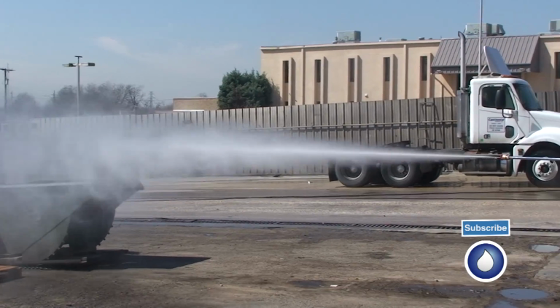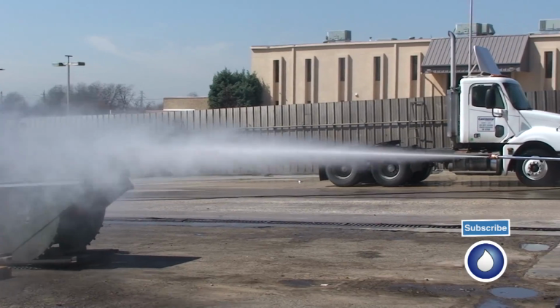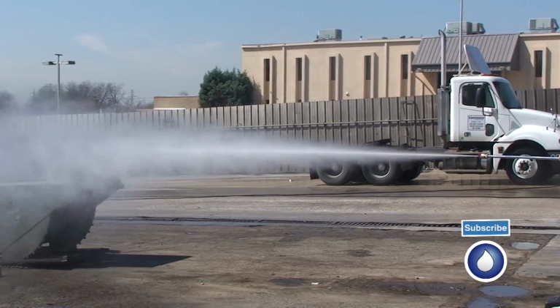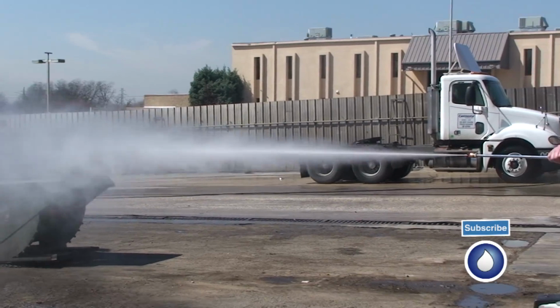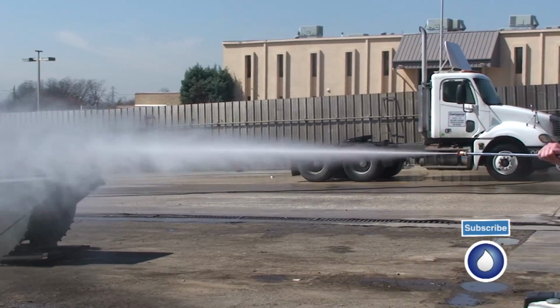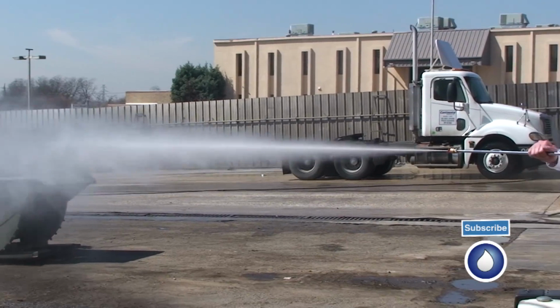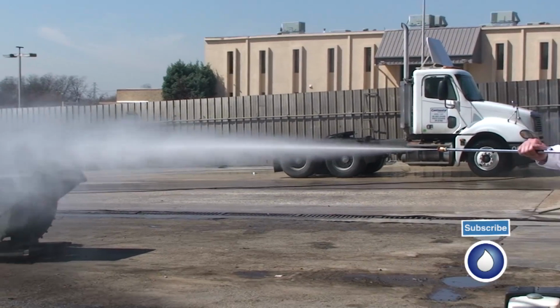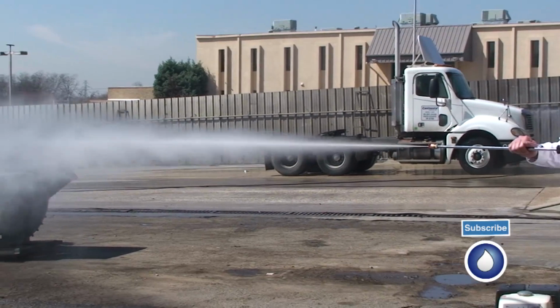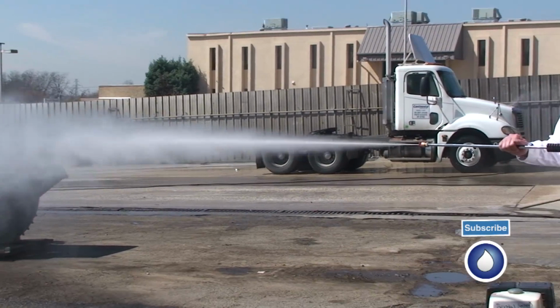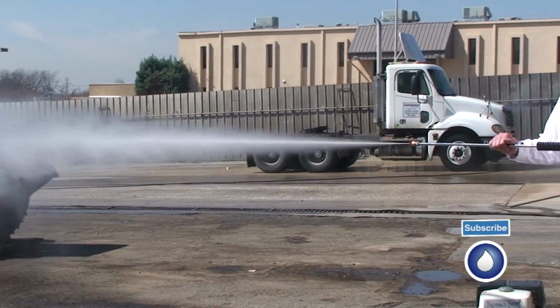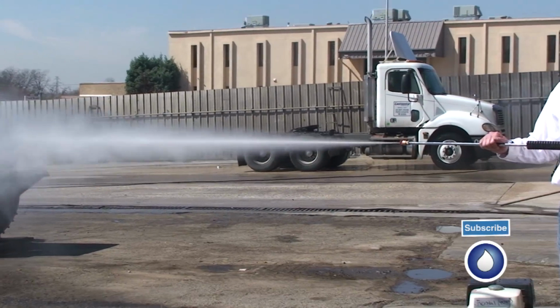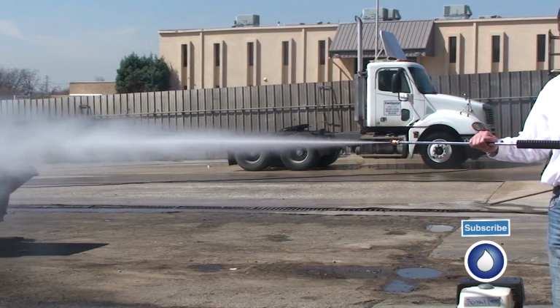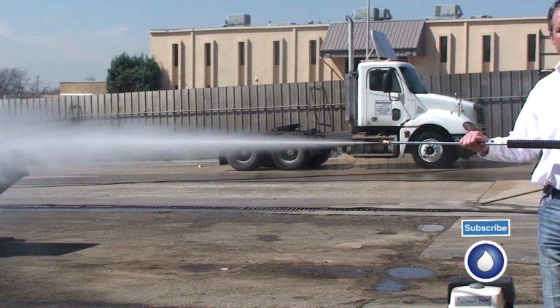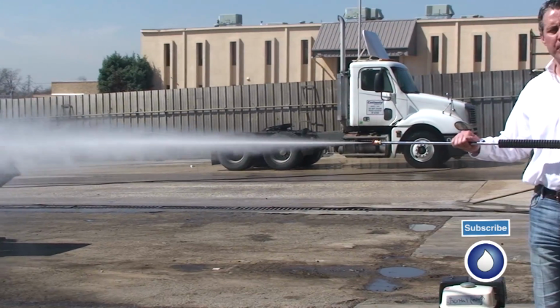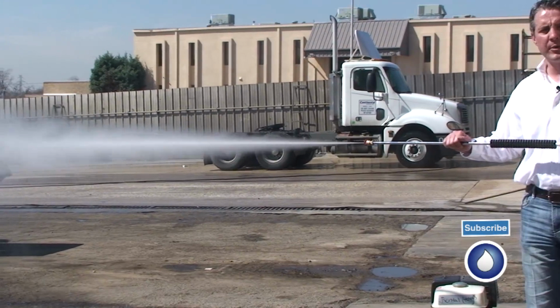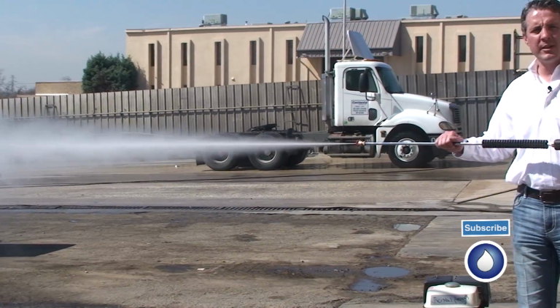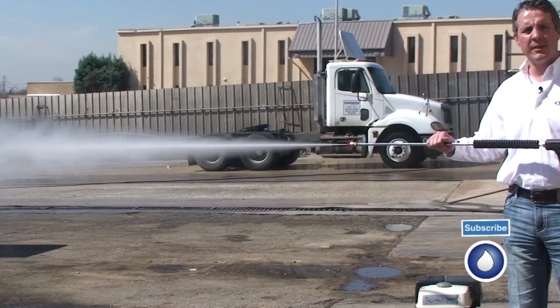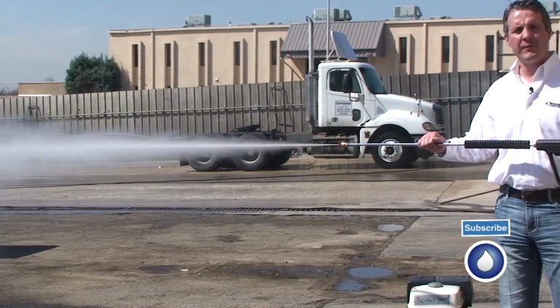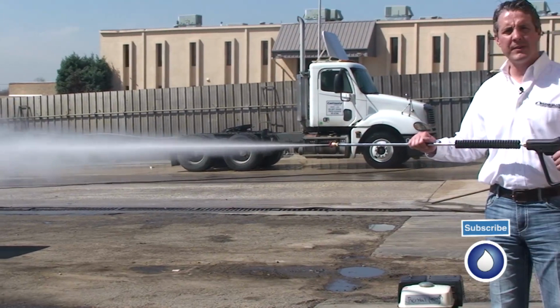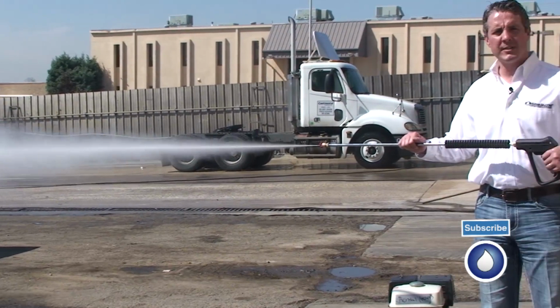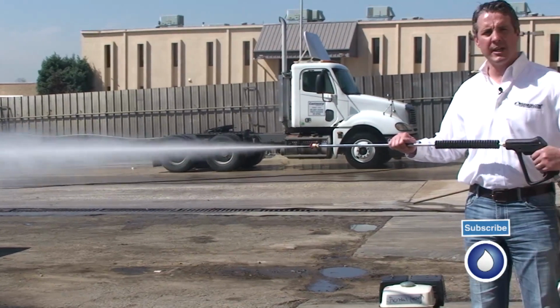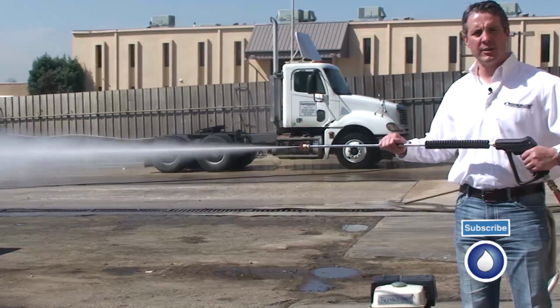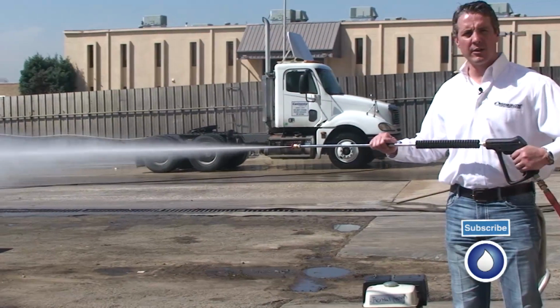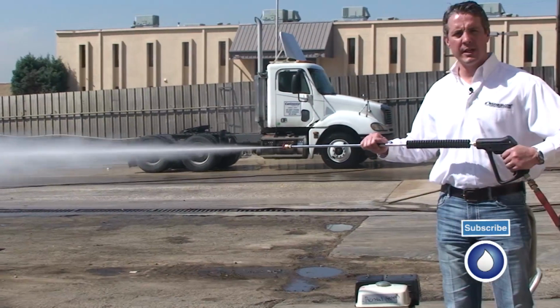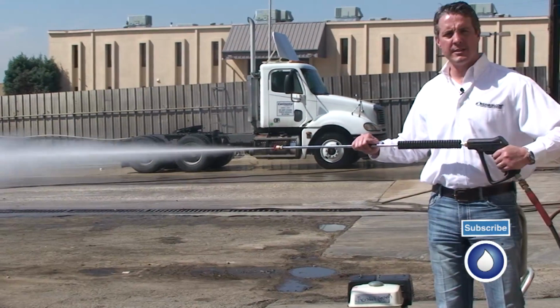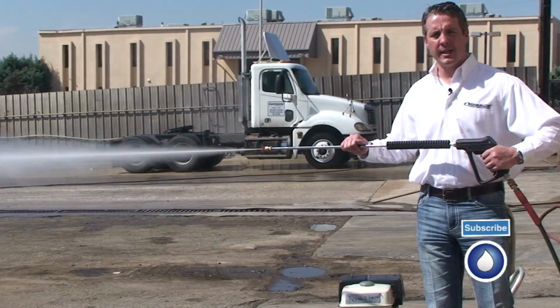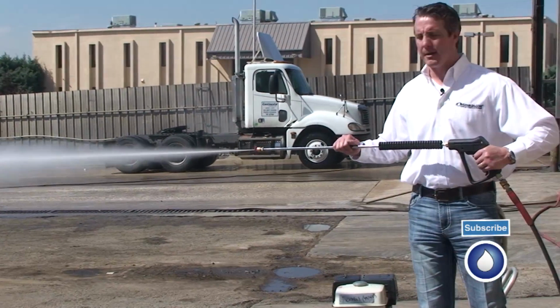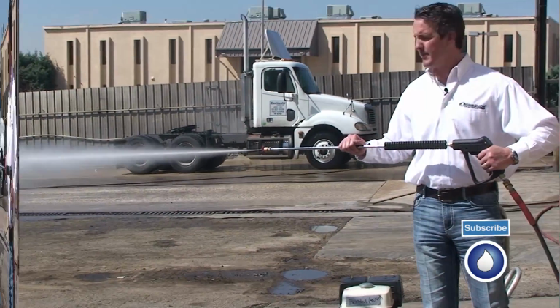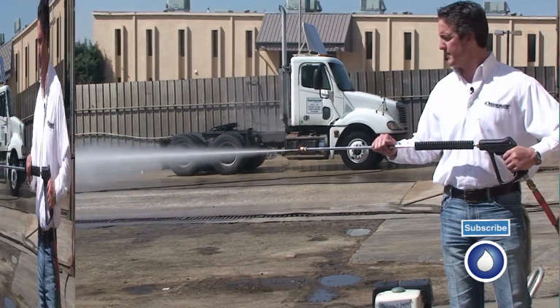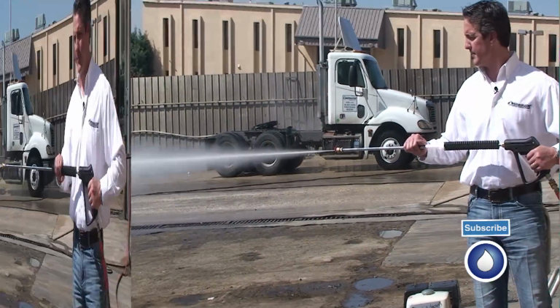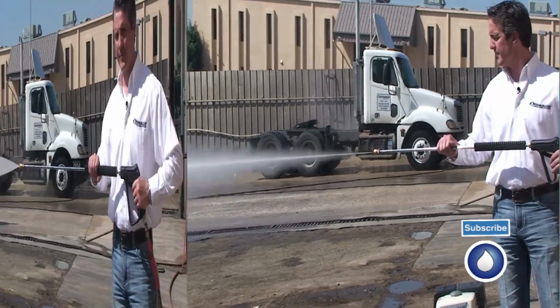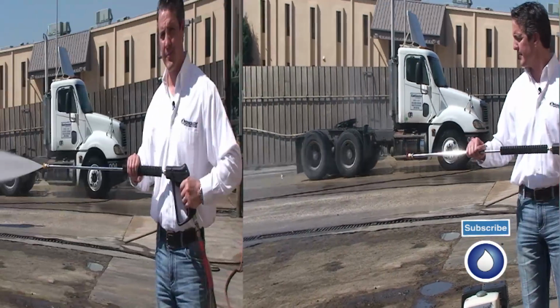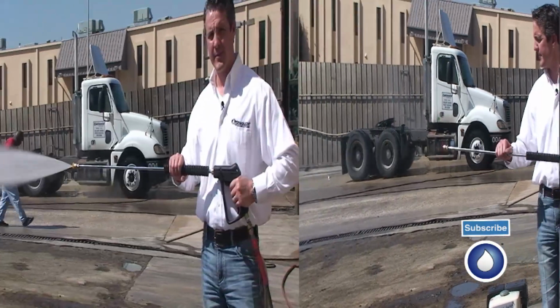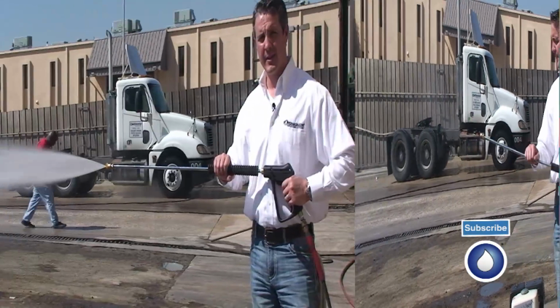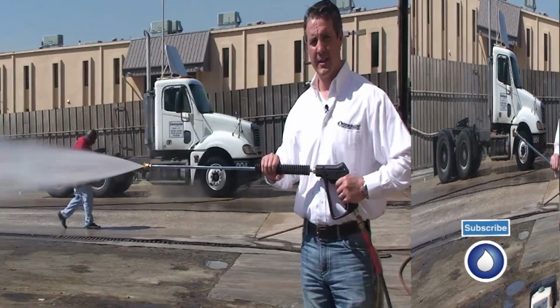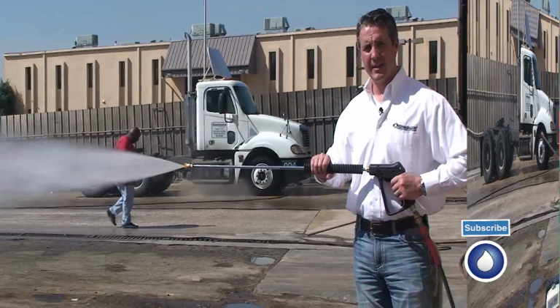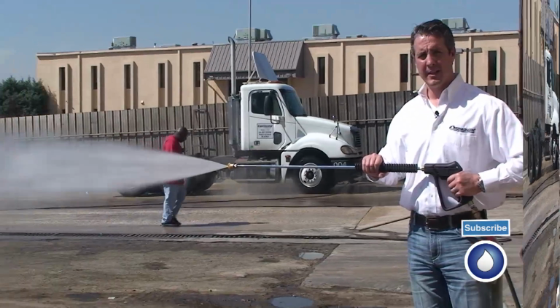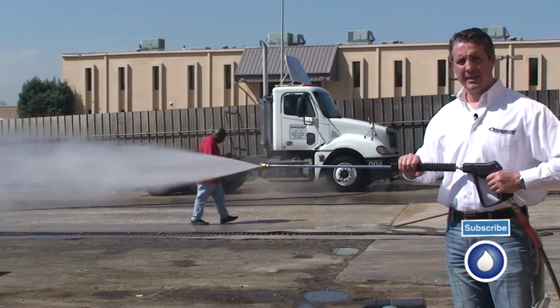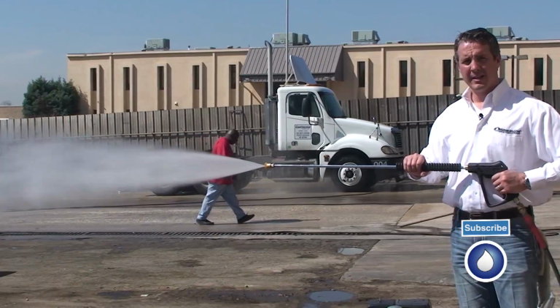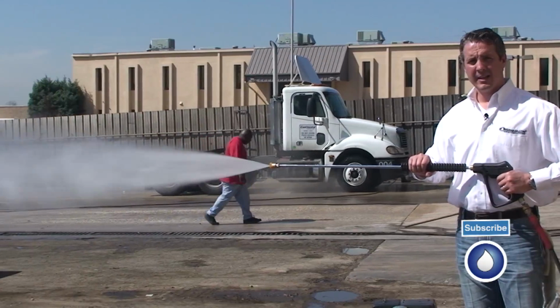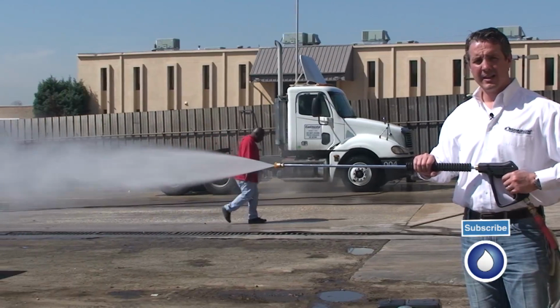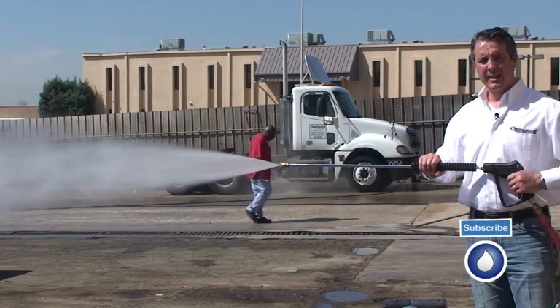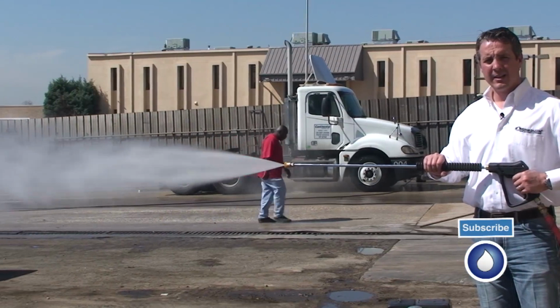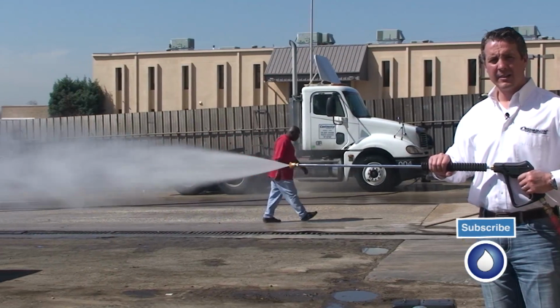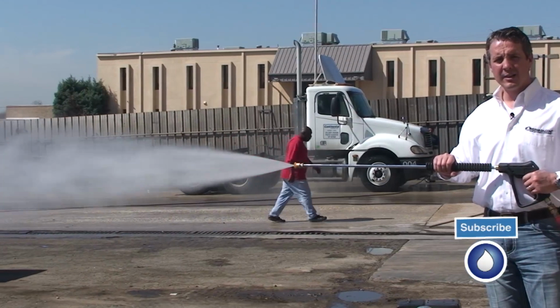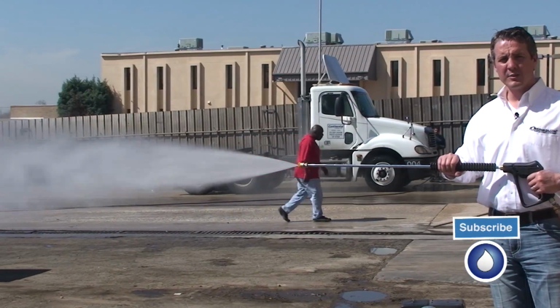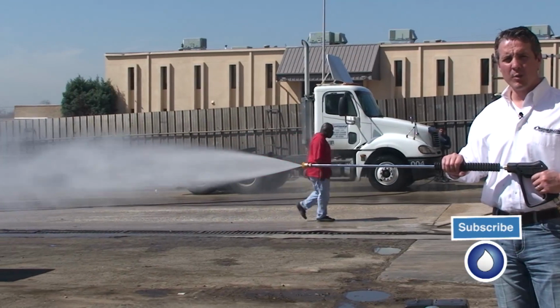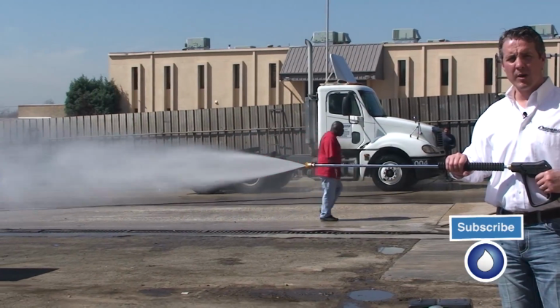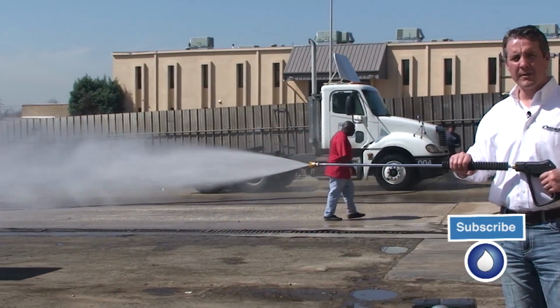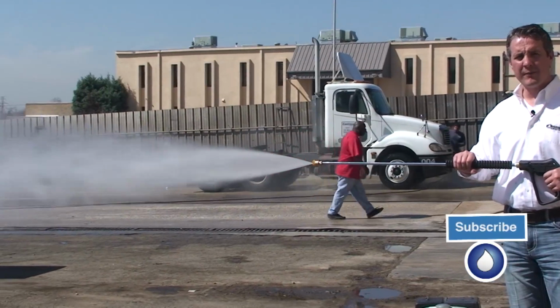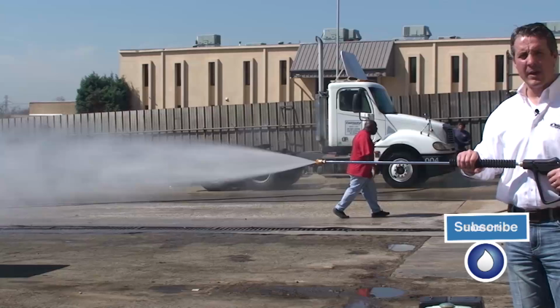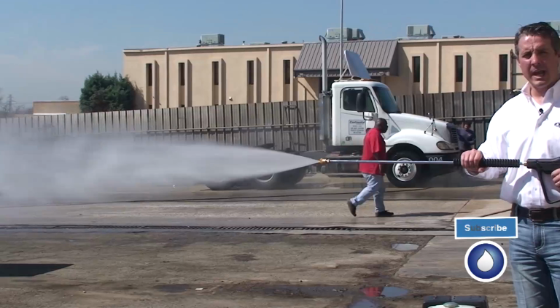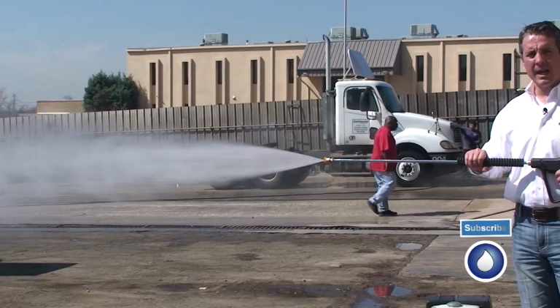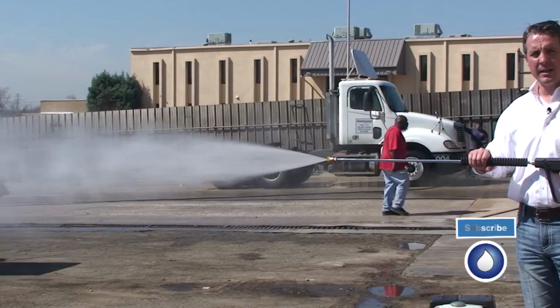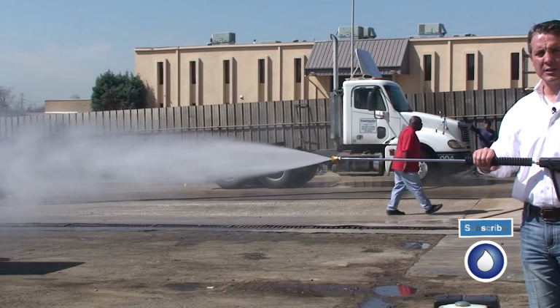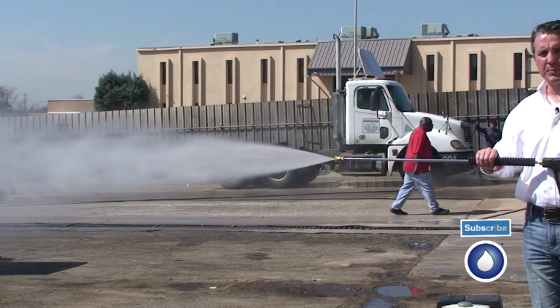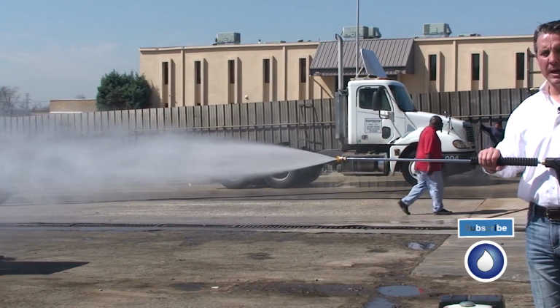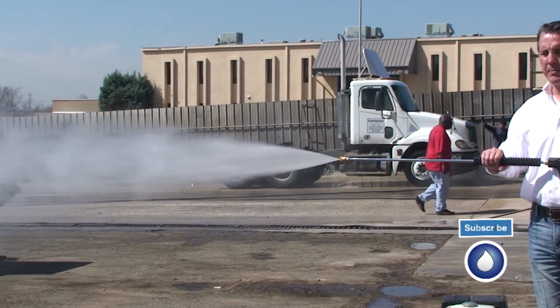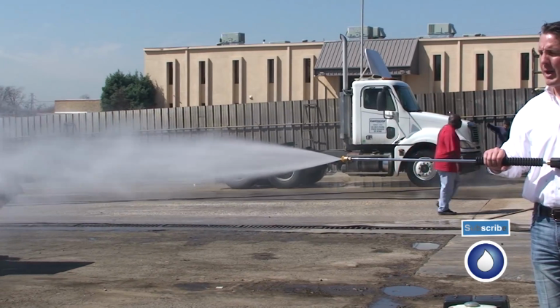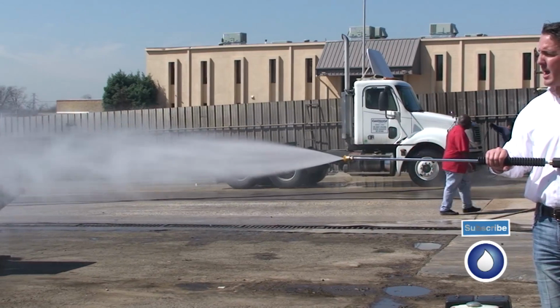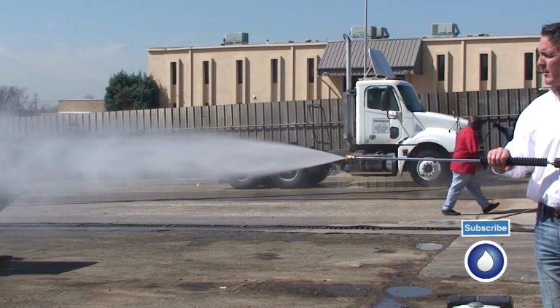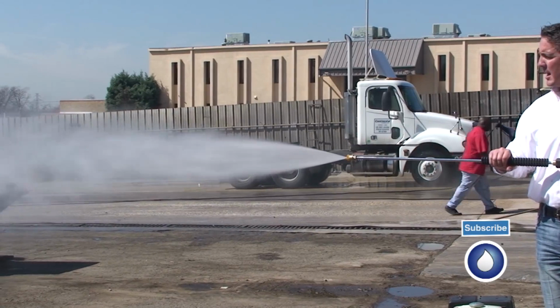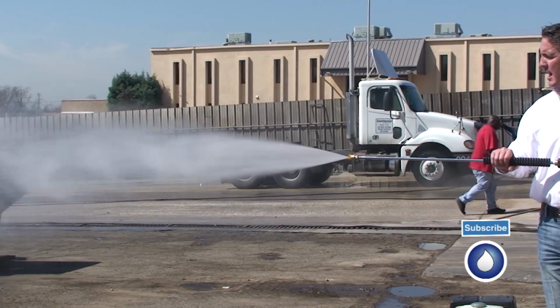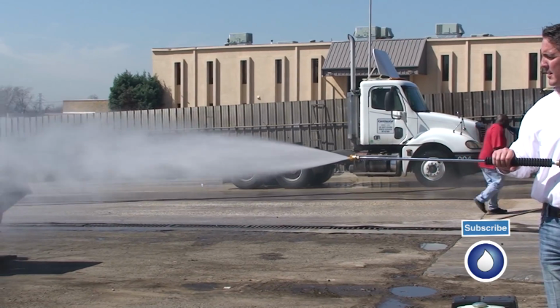Now I'm going to take this one out and put in the 15 degree tip. There's more of a fan in the spray pattern now.